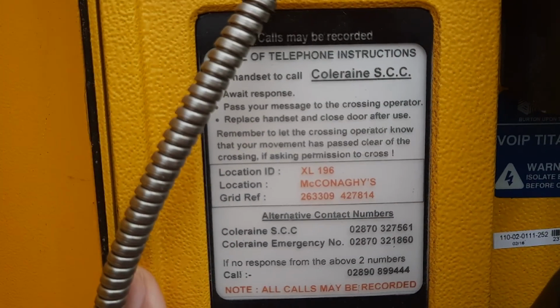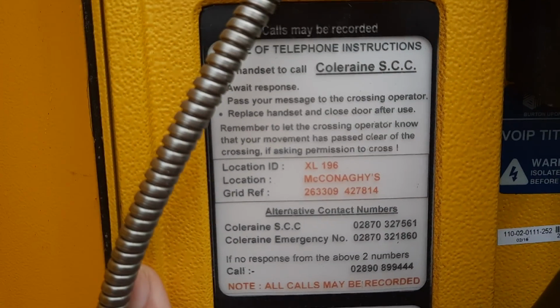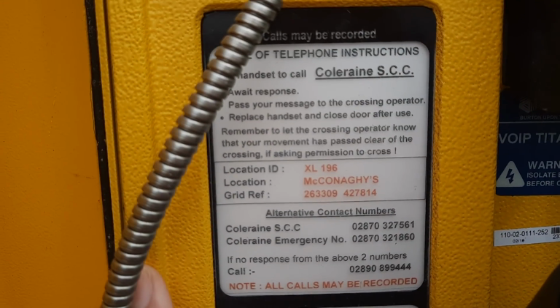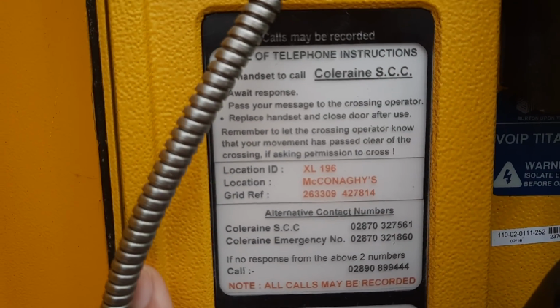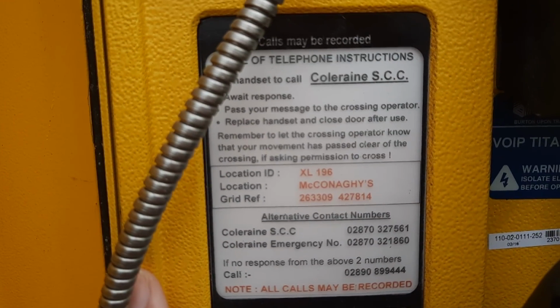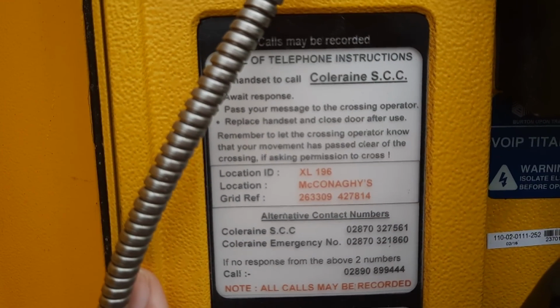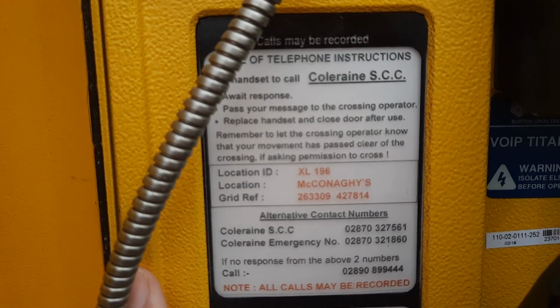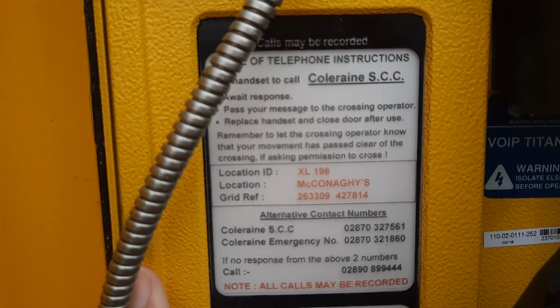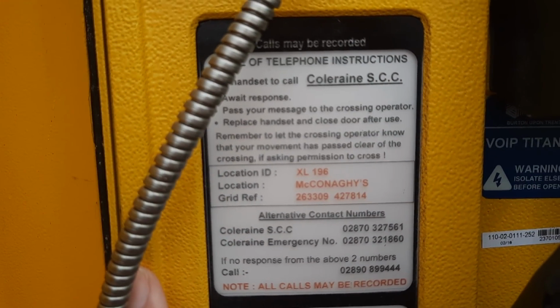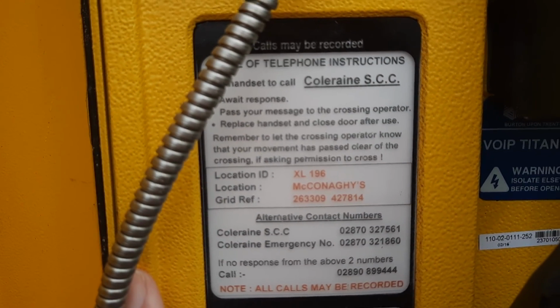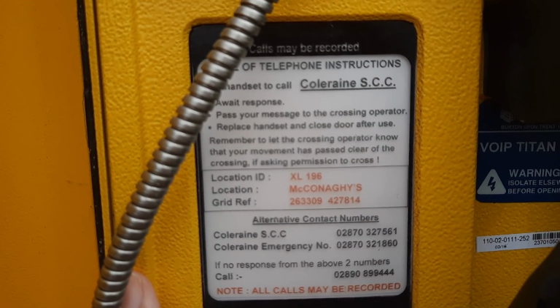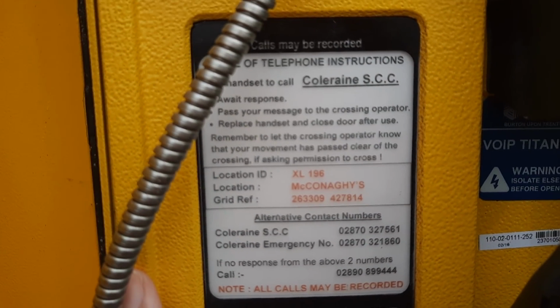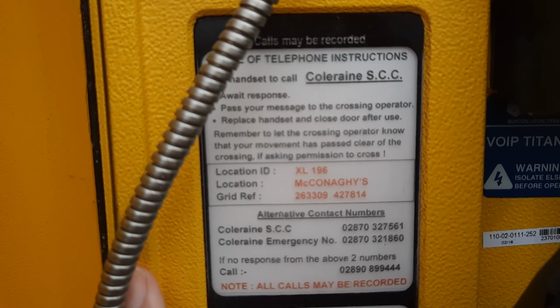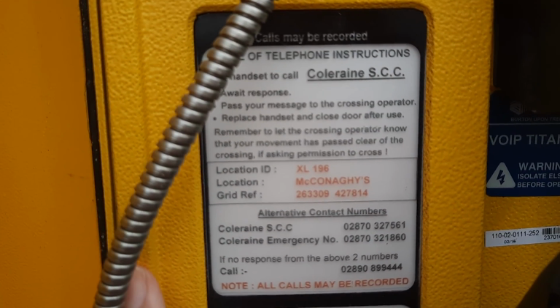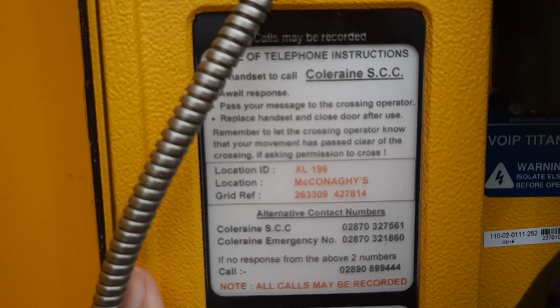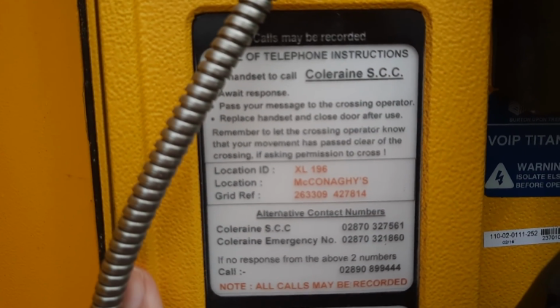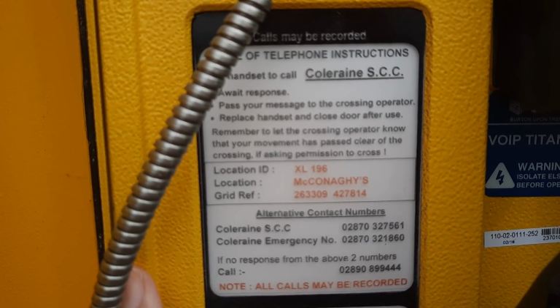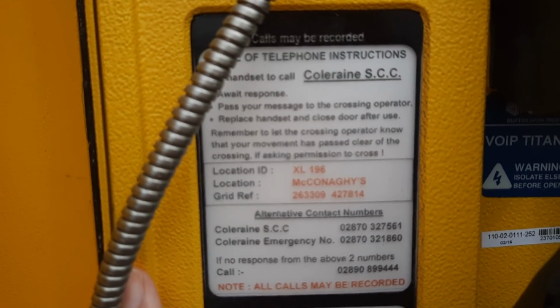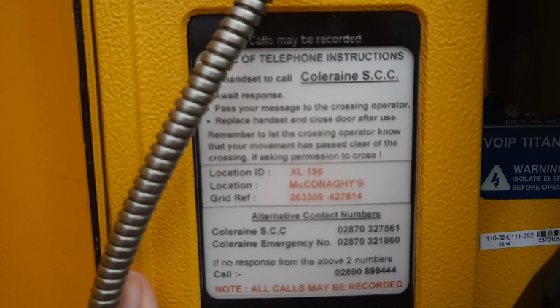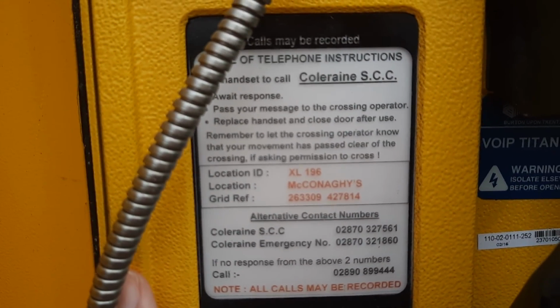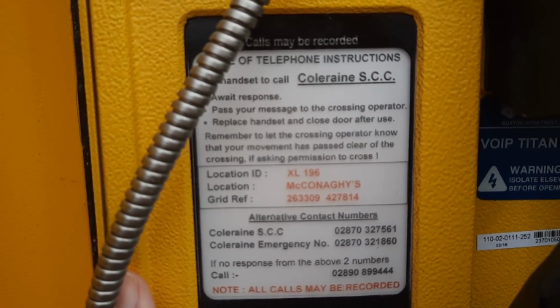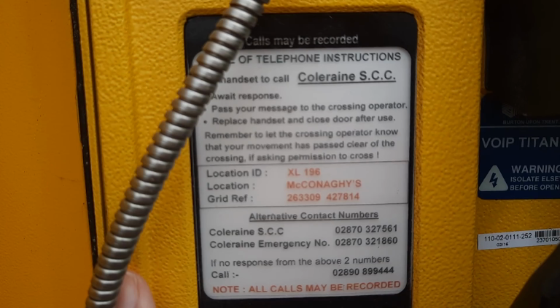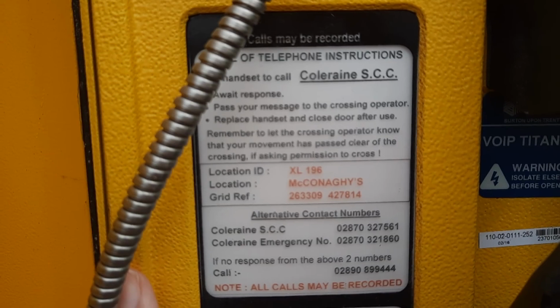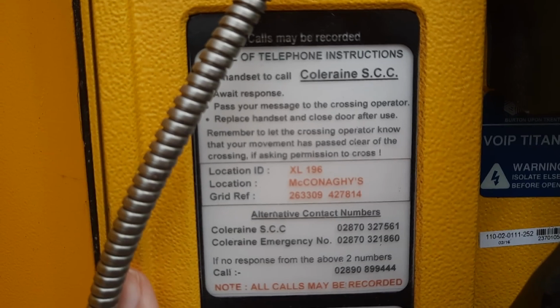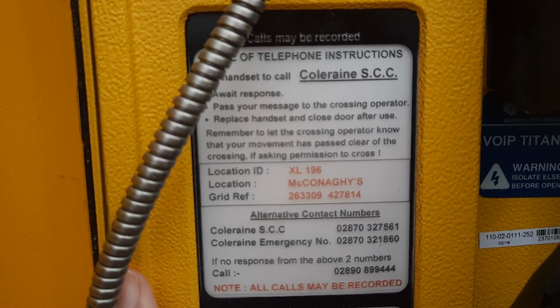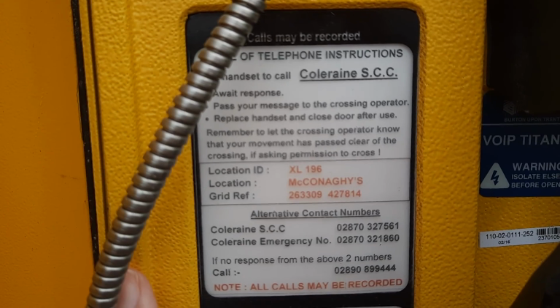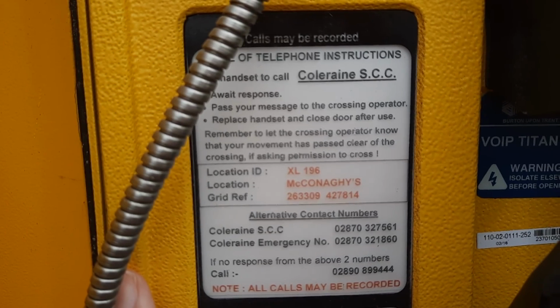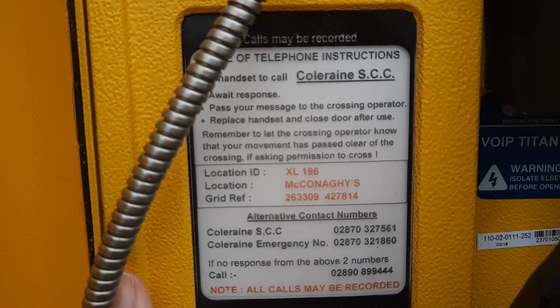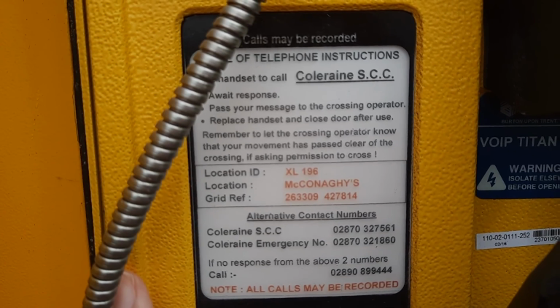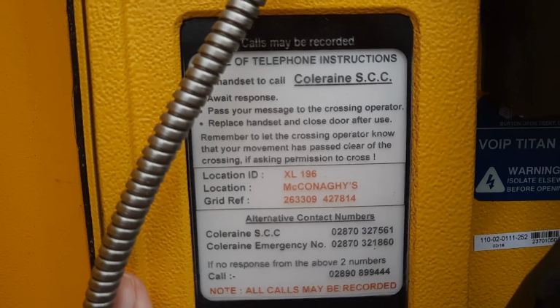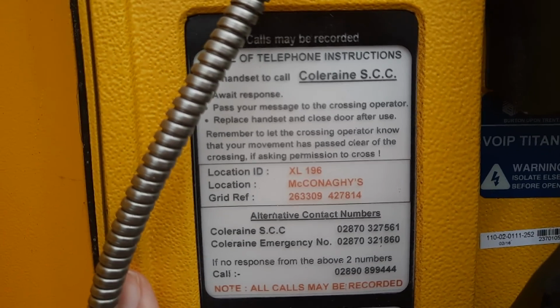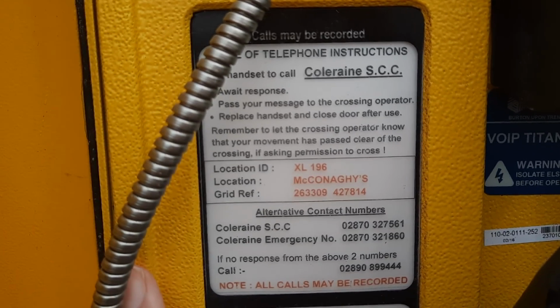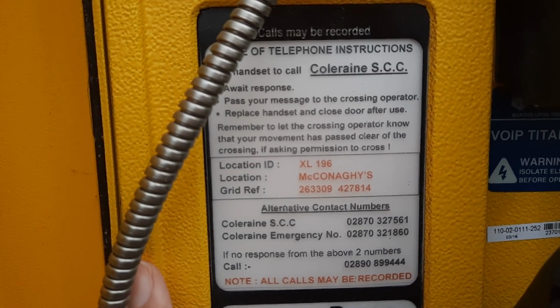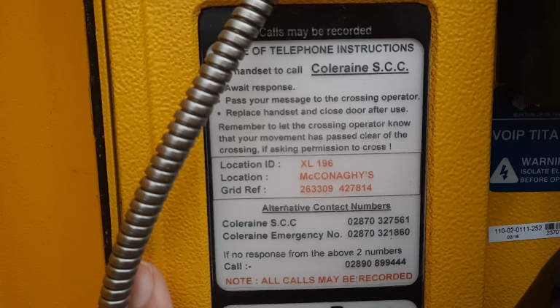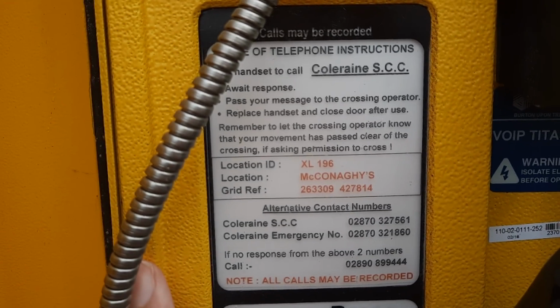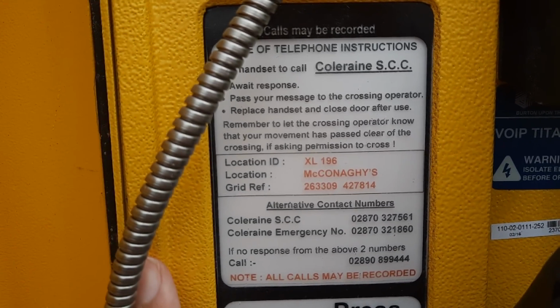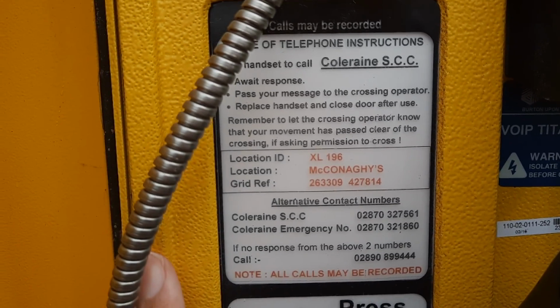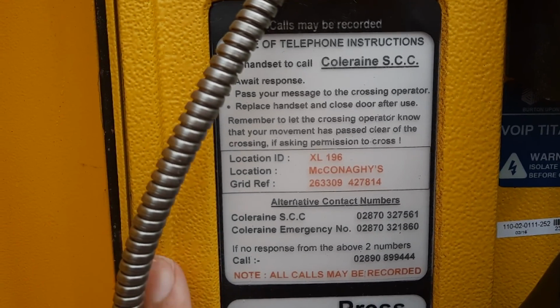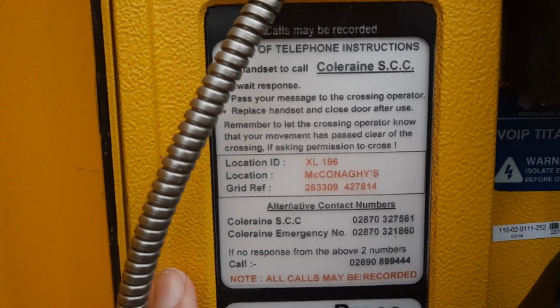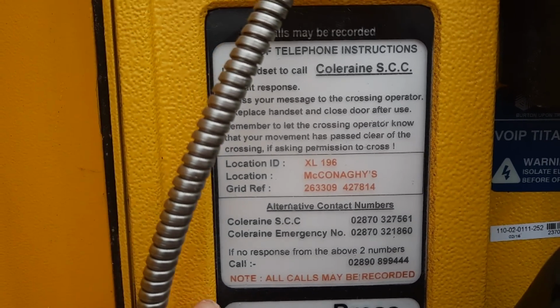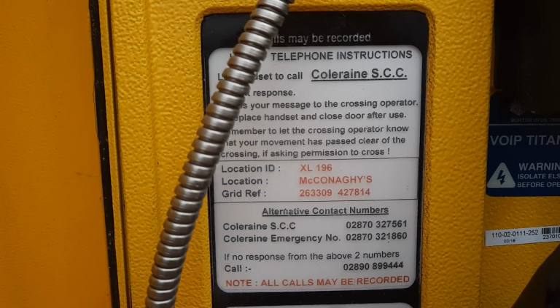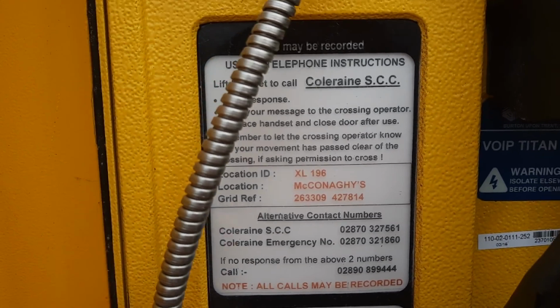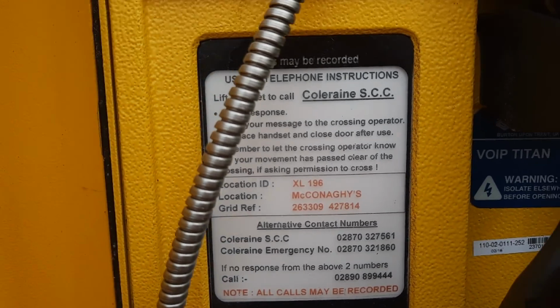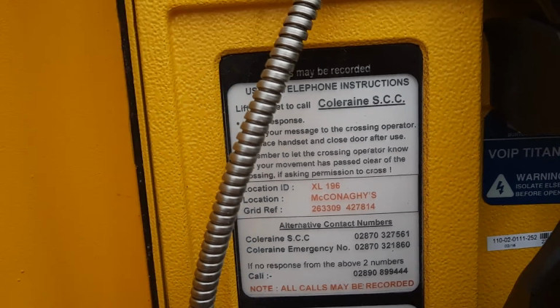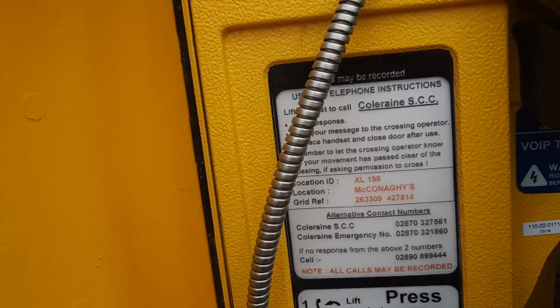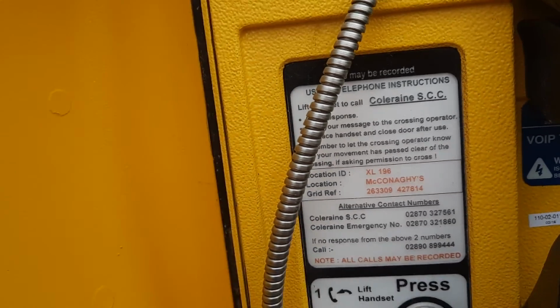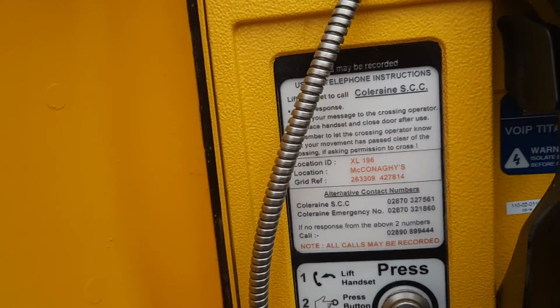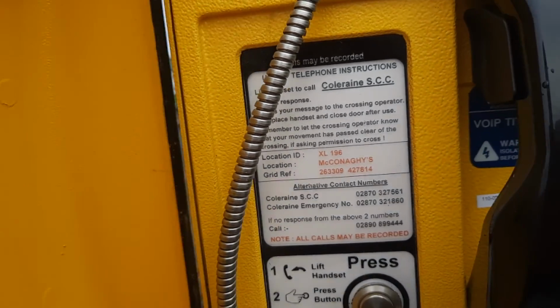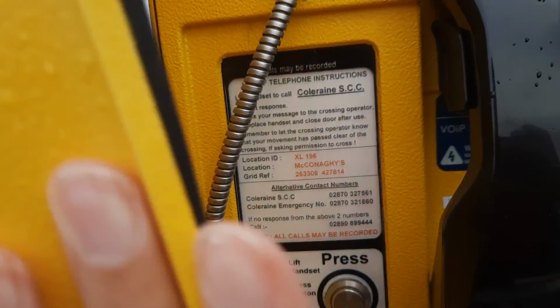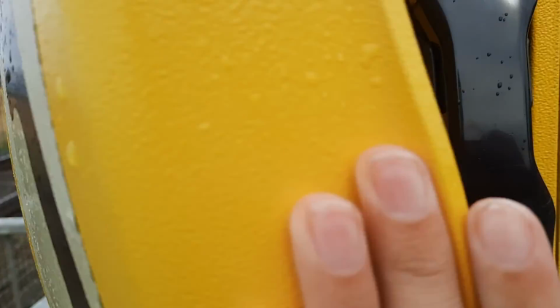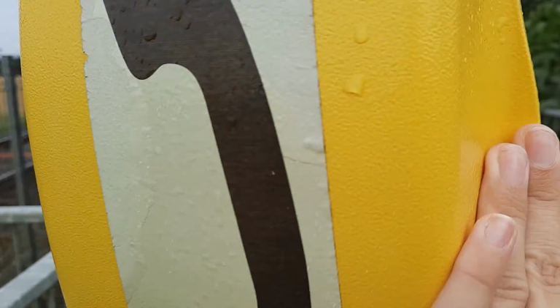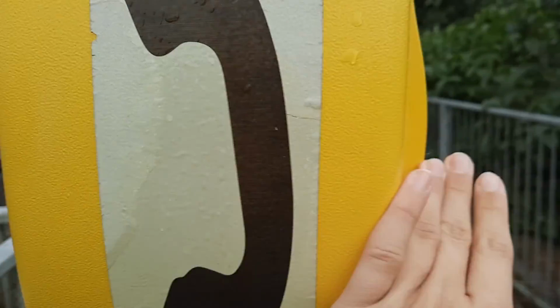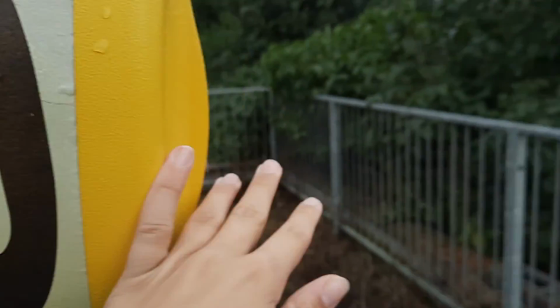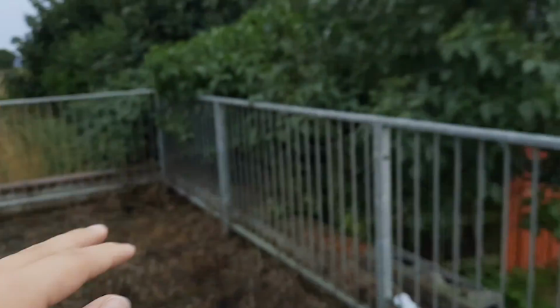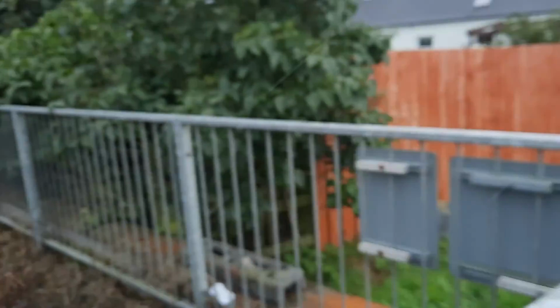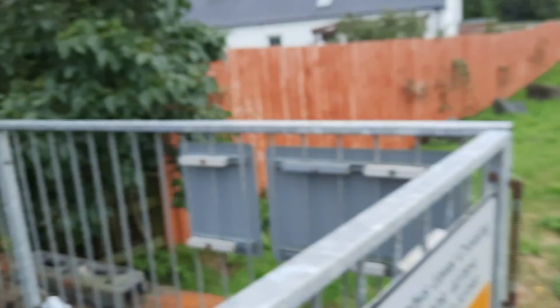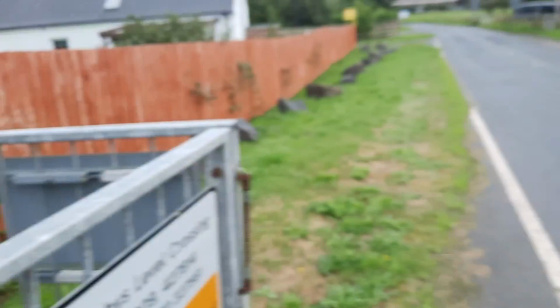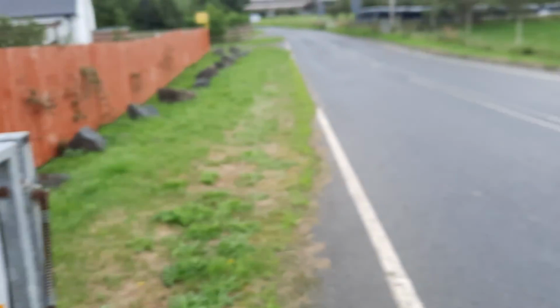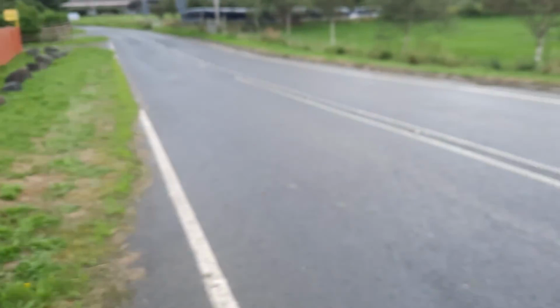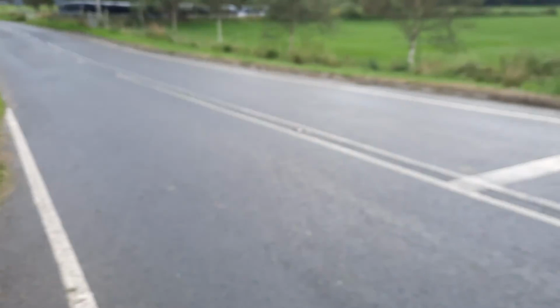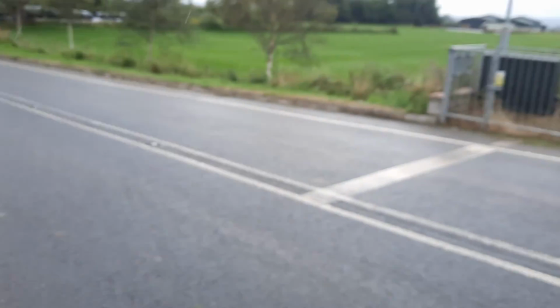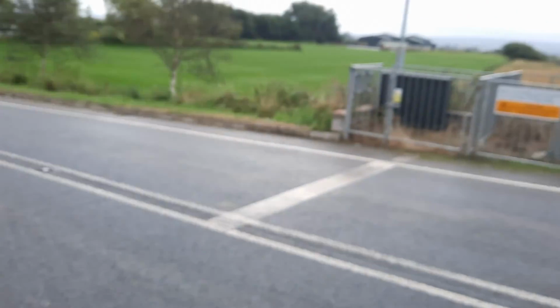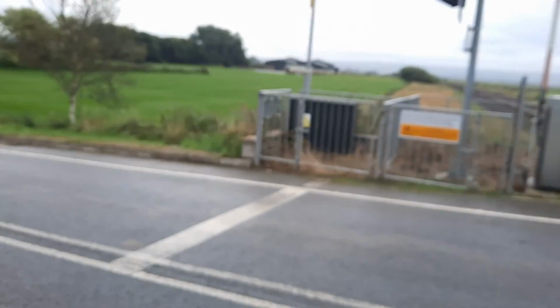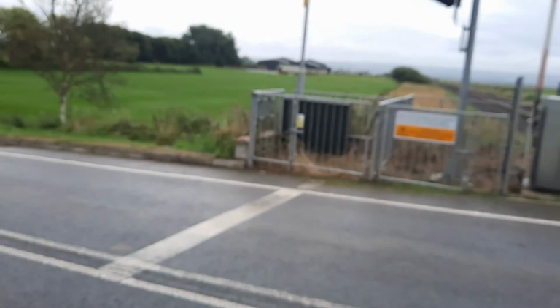Location ID XL196. Location McConaghy's, grid reference 26 33 09 42 78 14. Note: dear call may be recorded.